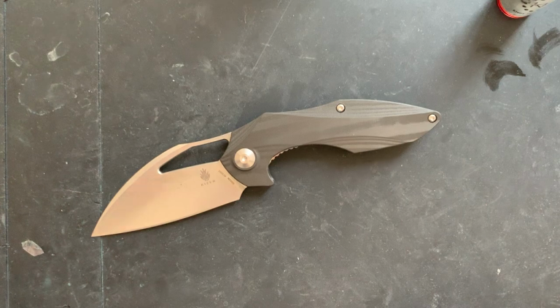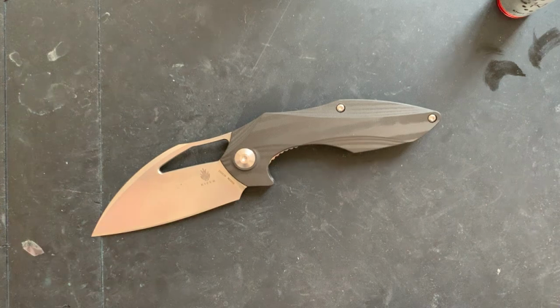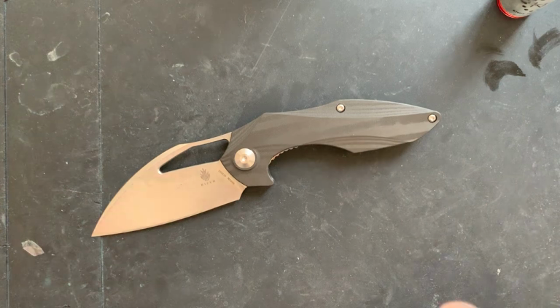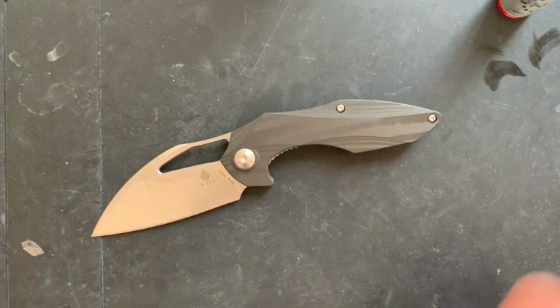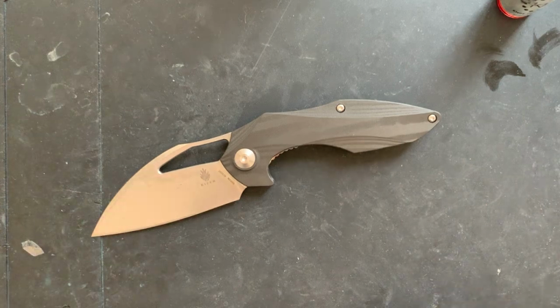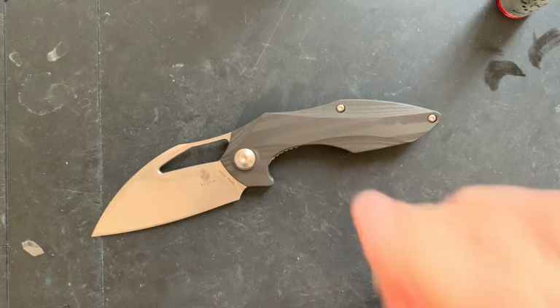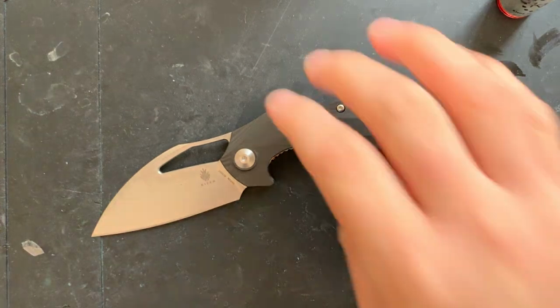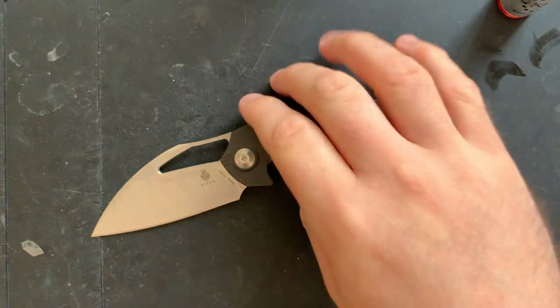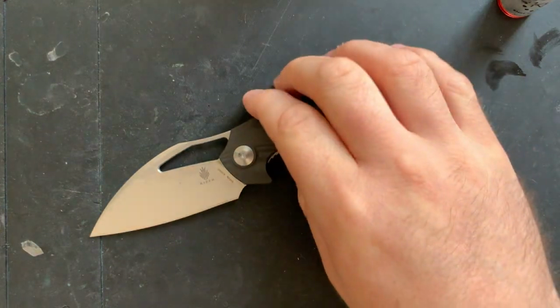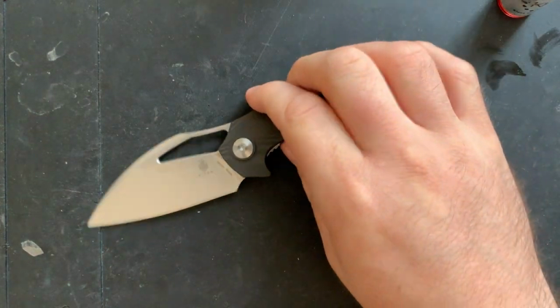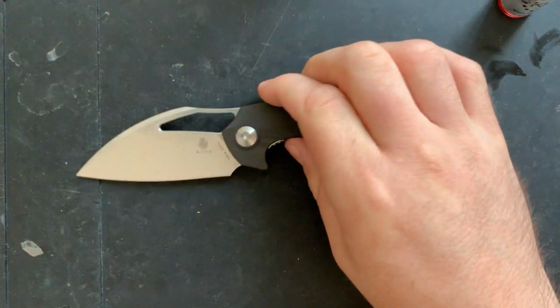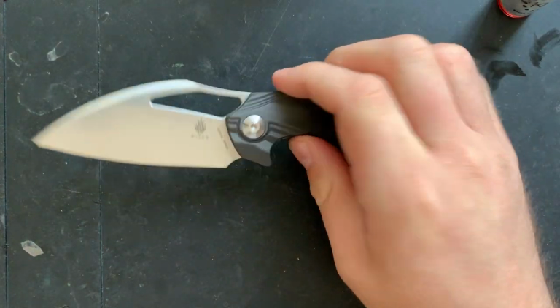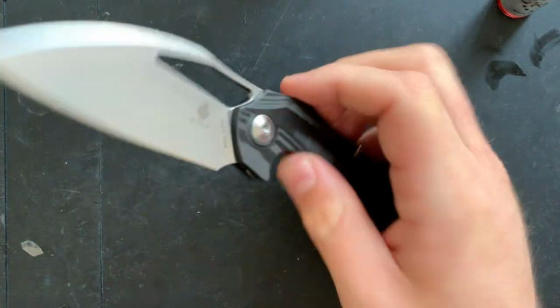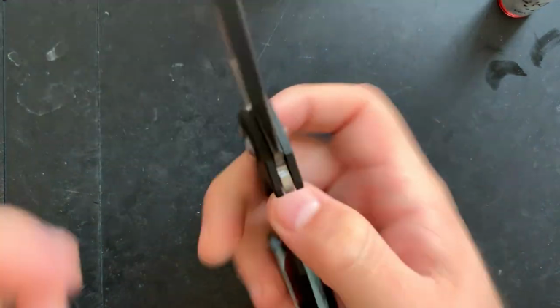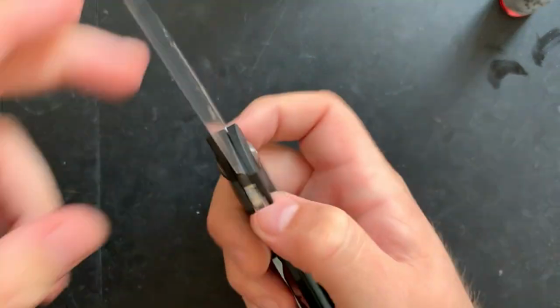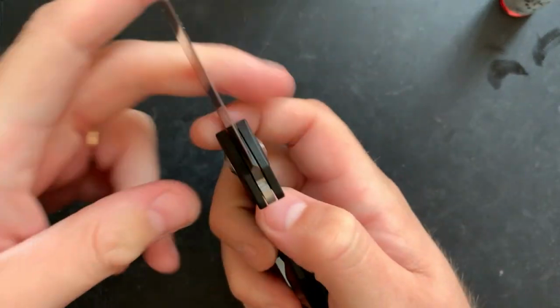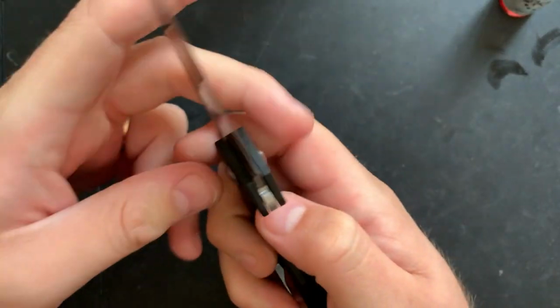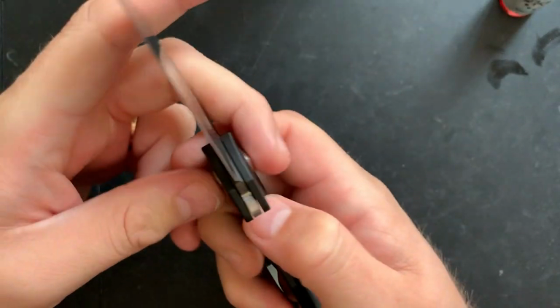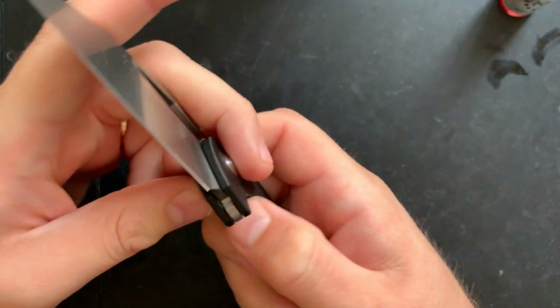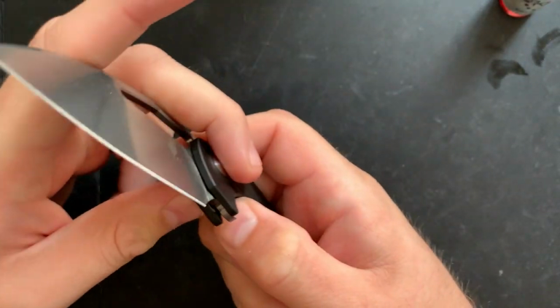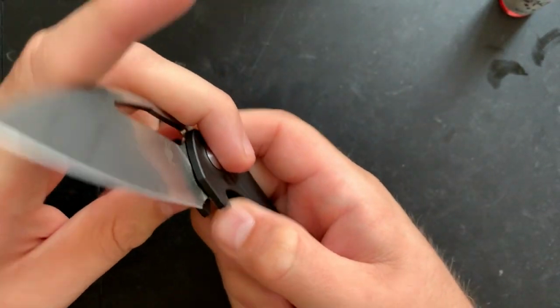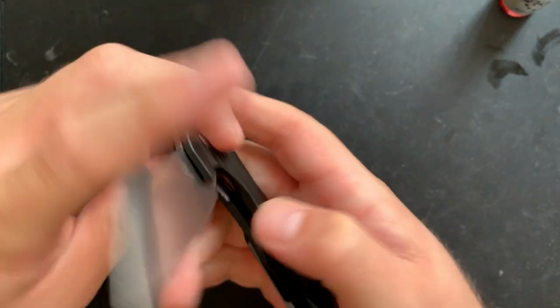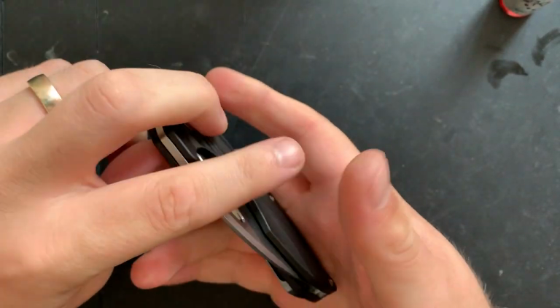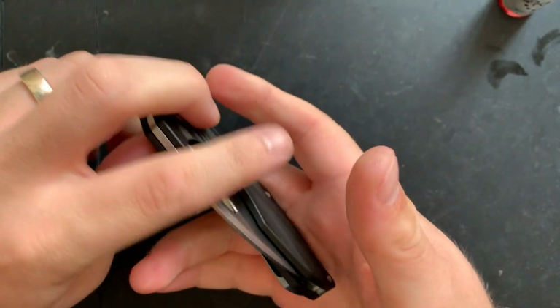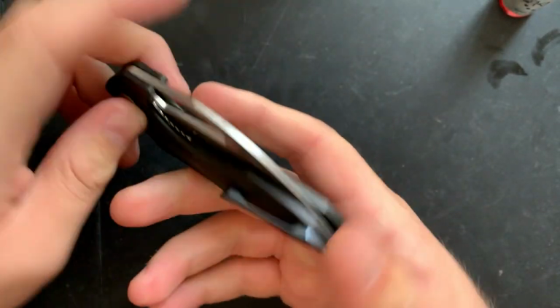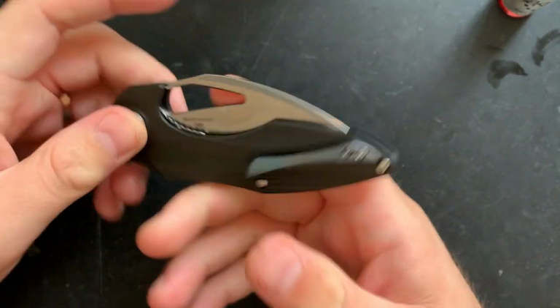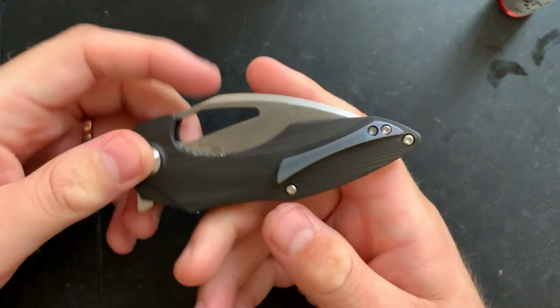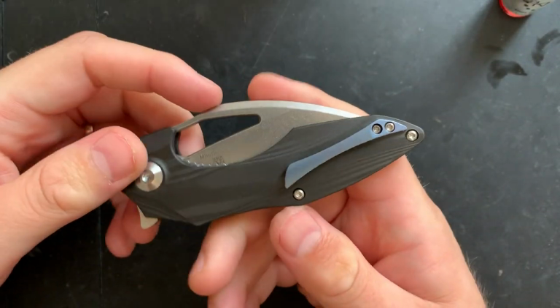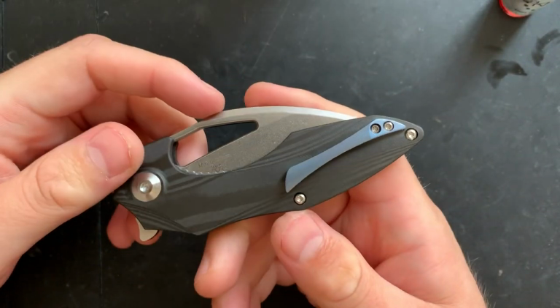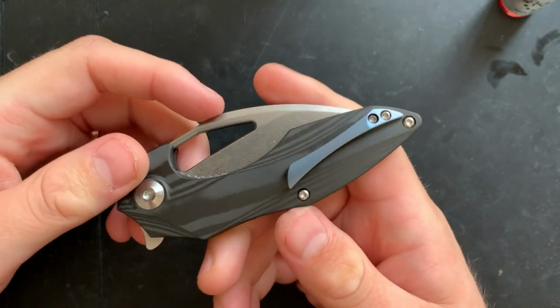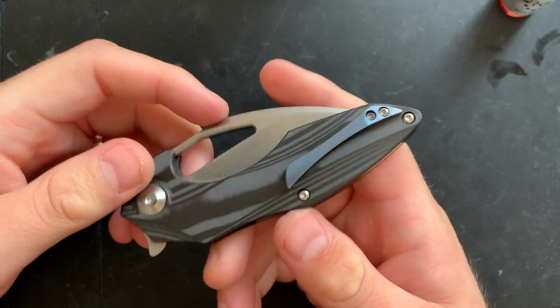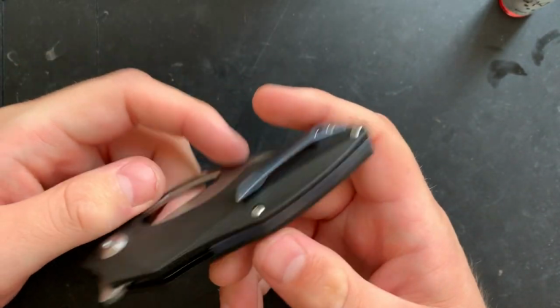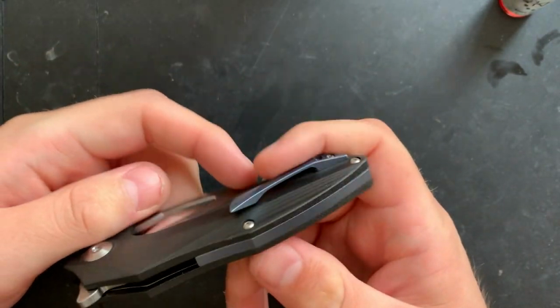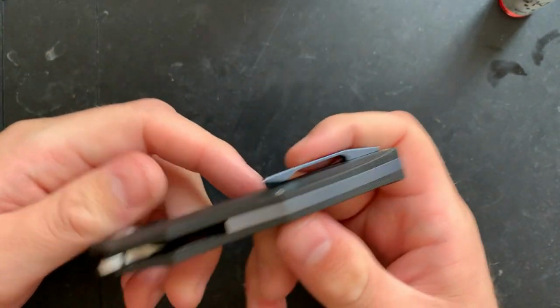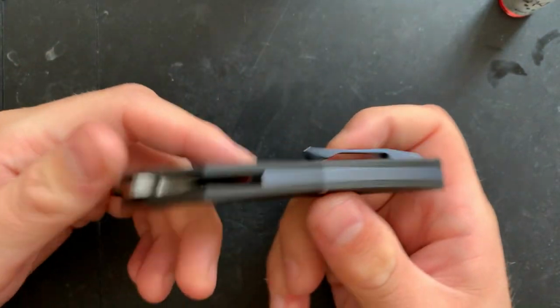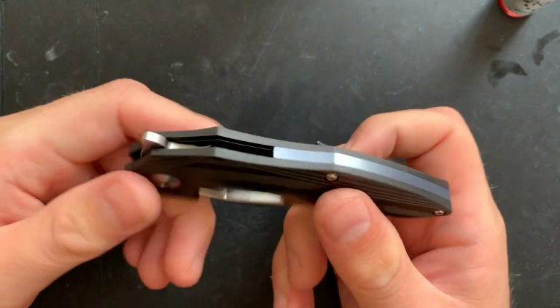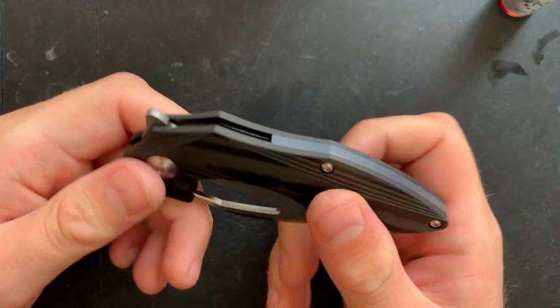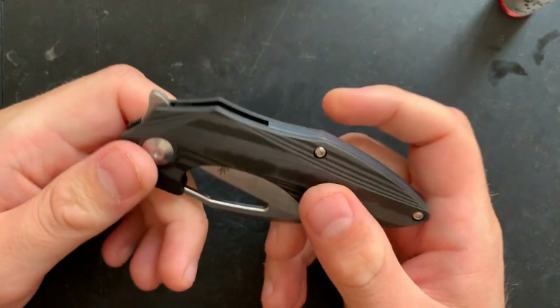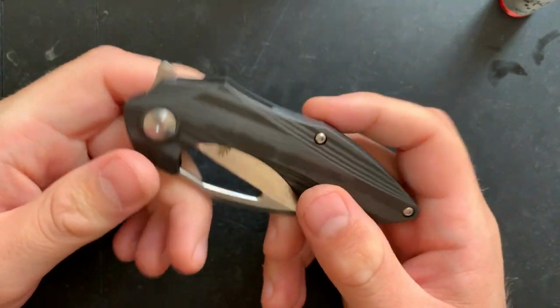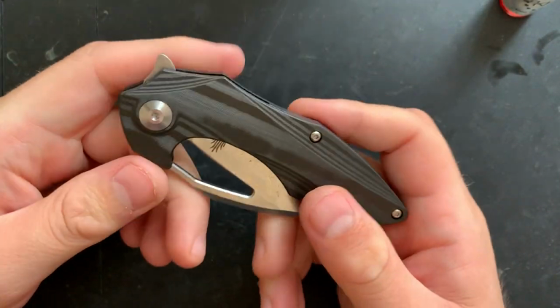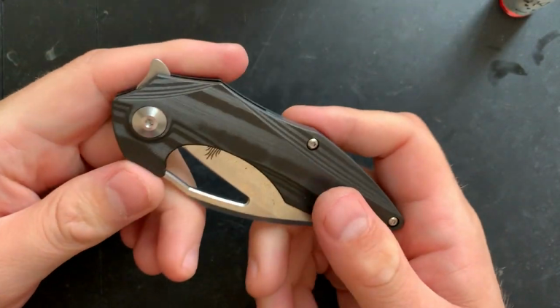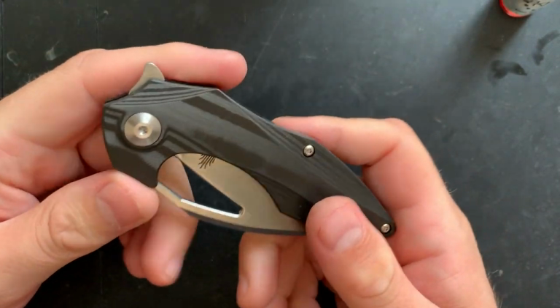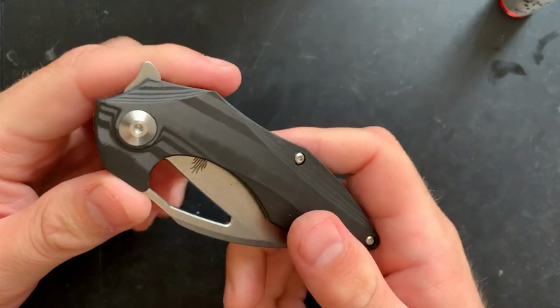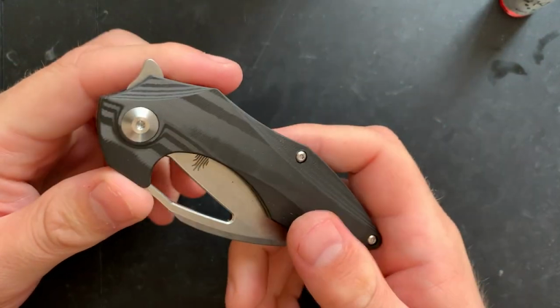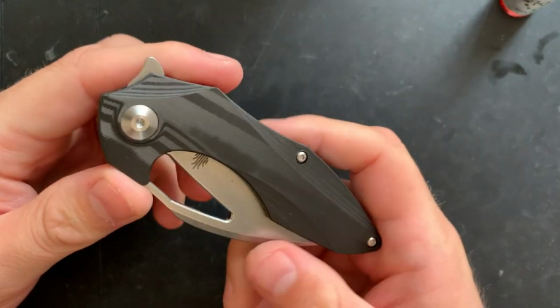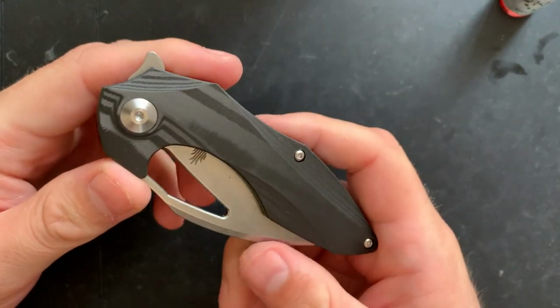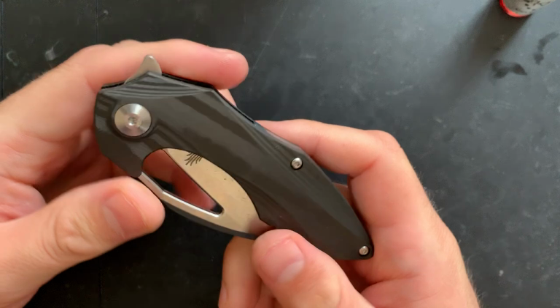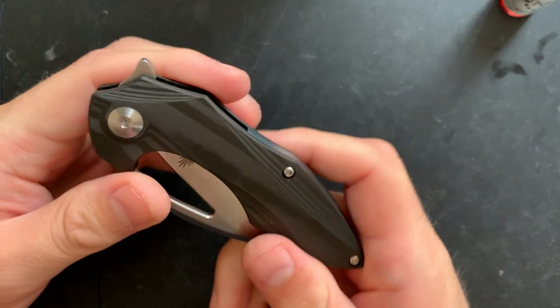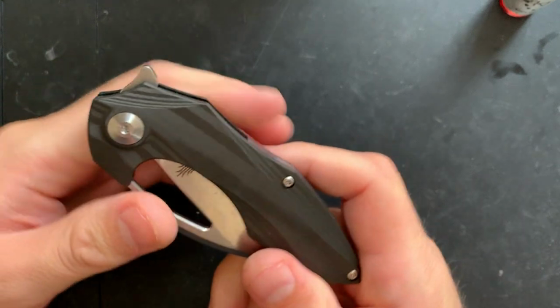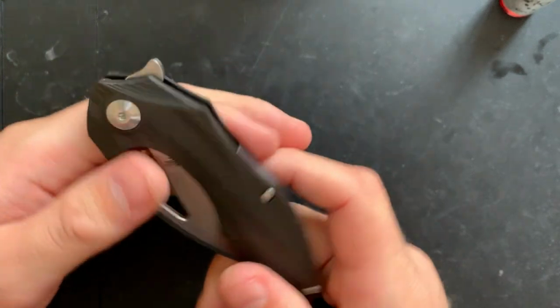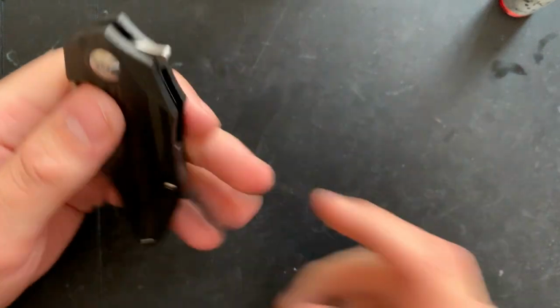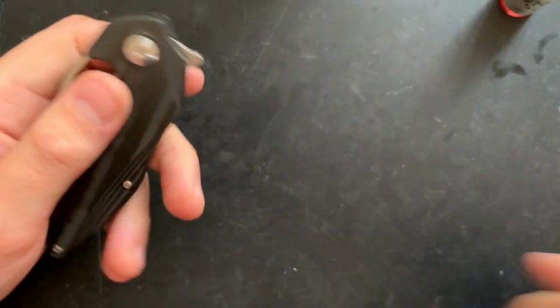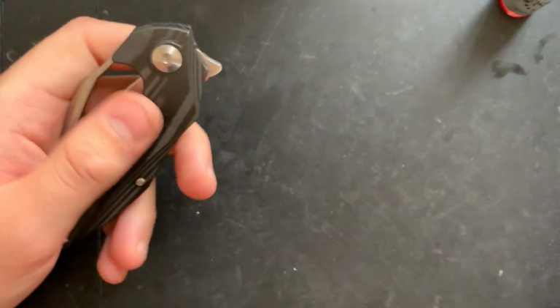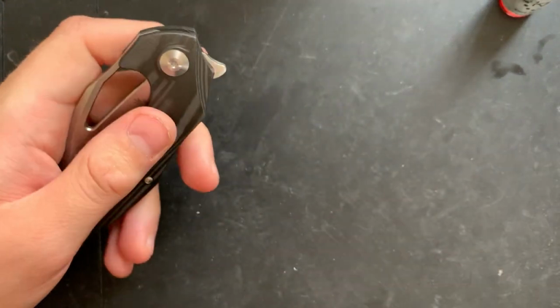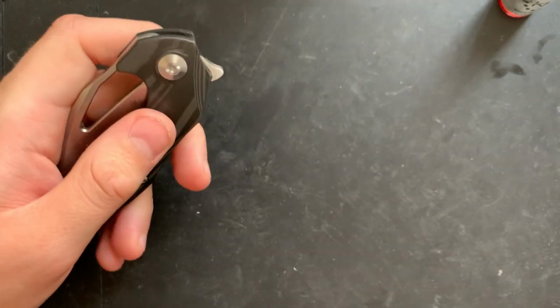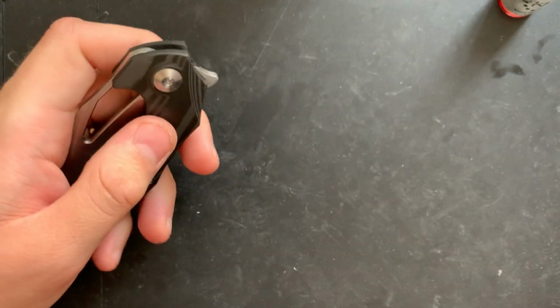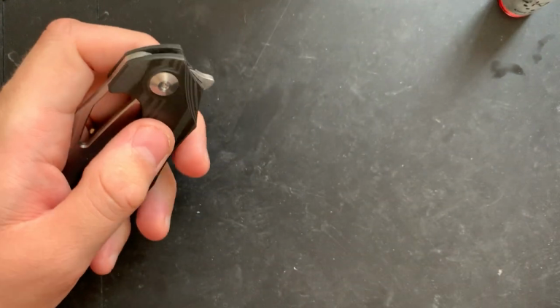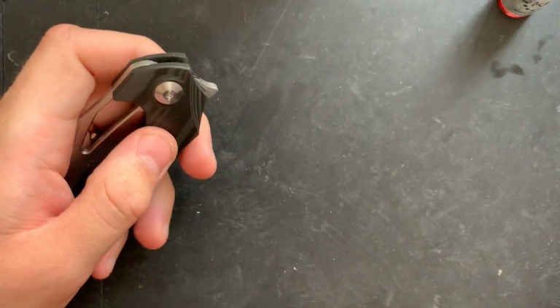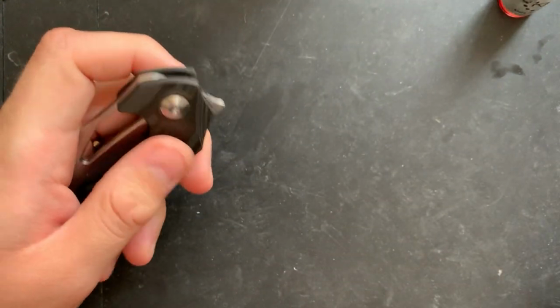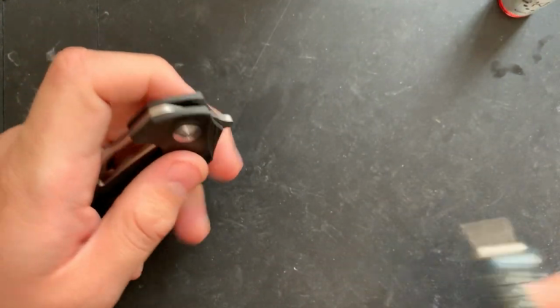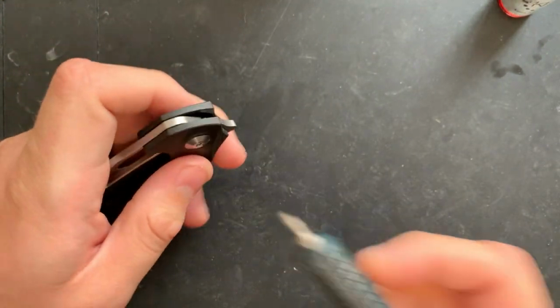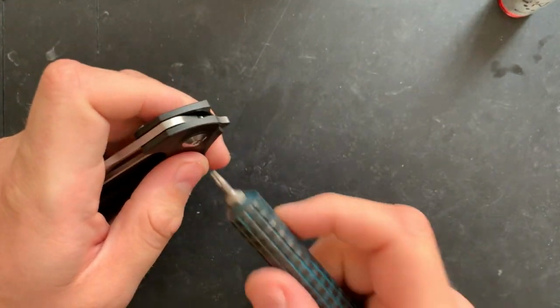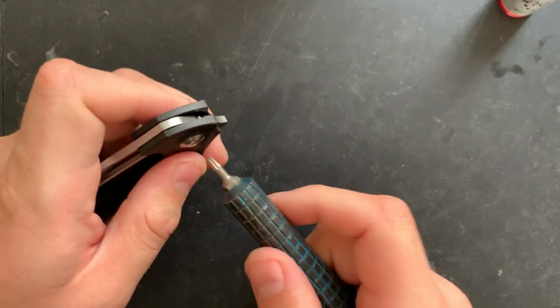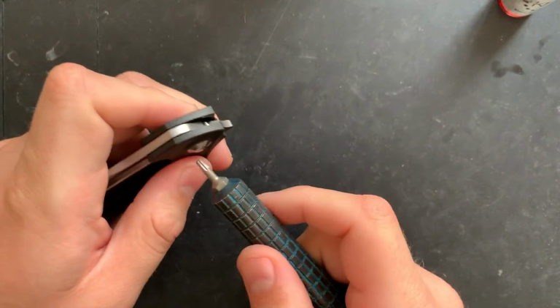Hey everybody, Nick here, and today we've got a little assembly and maintenance for you on this little guy right here. This is the Kaiser Mini-Theorium.